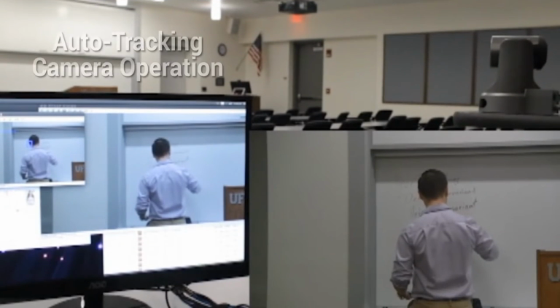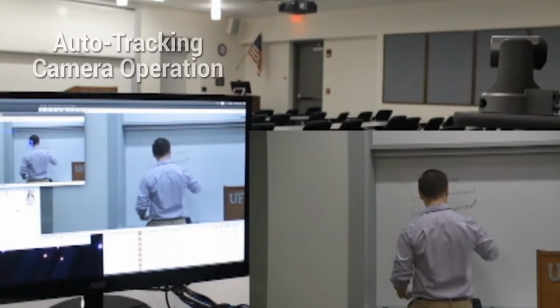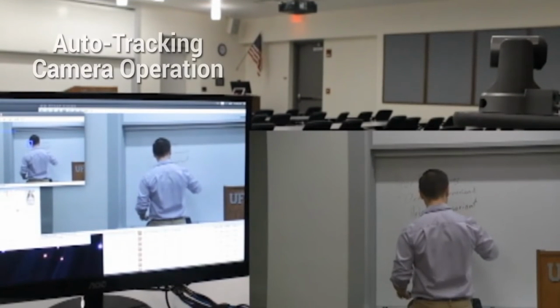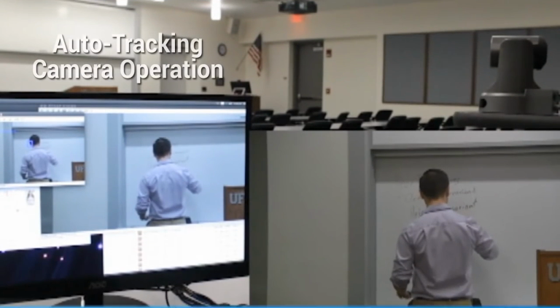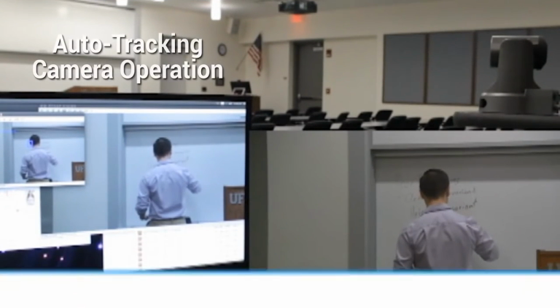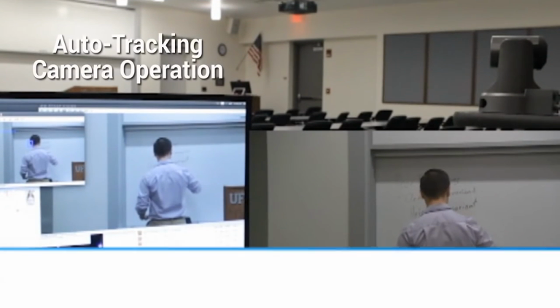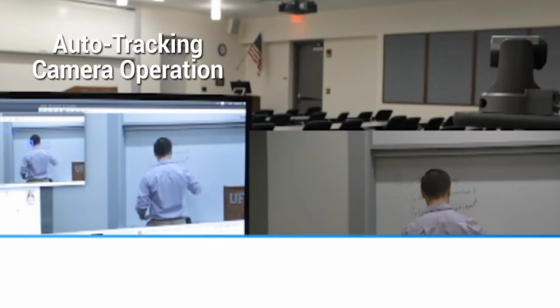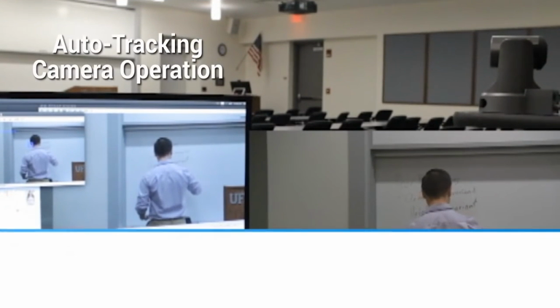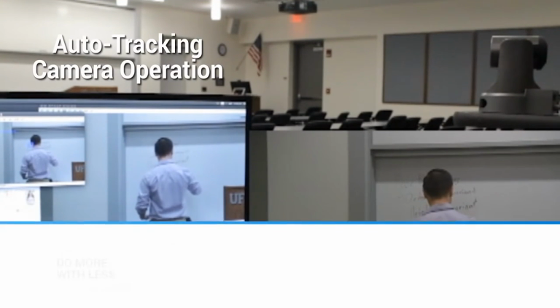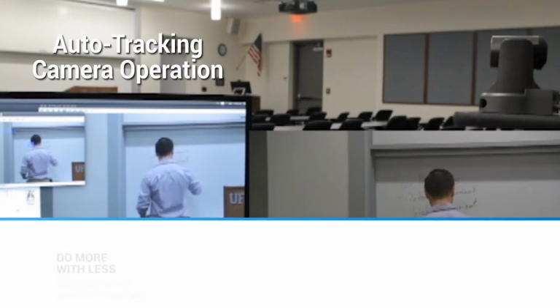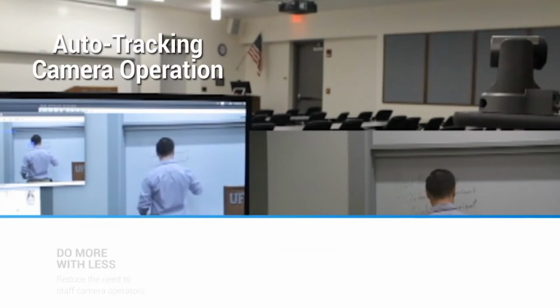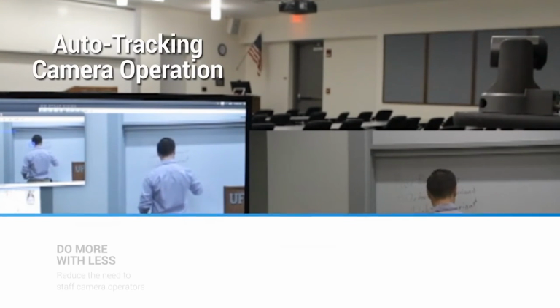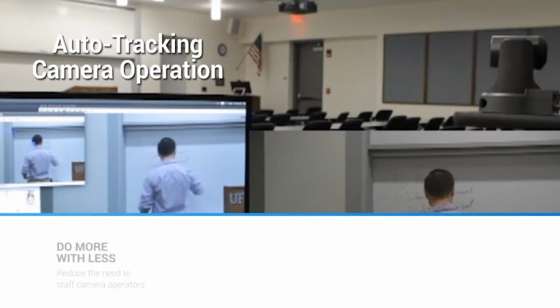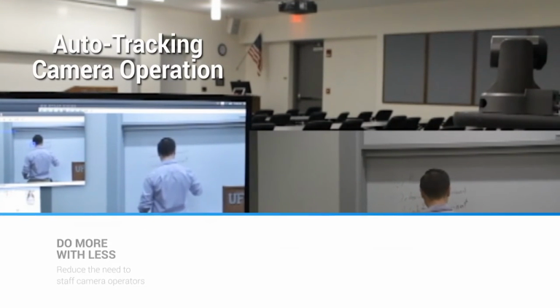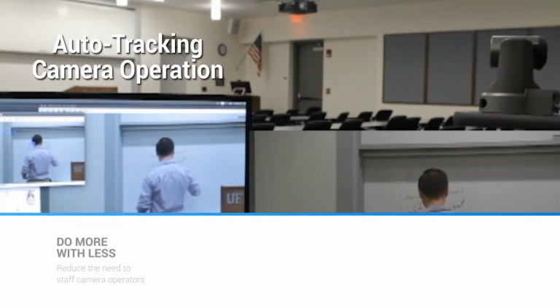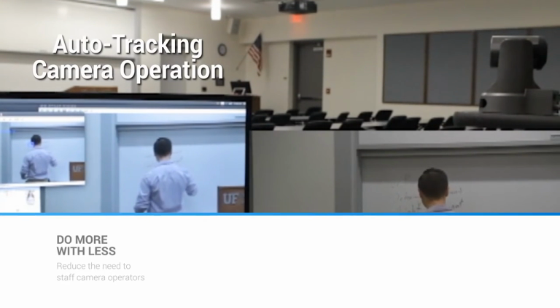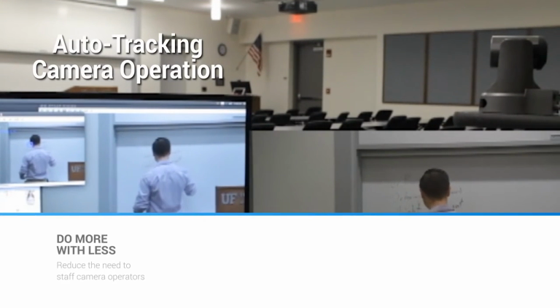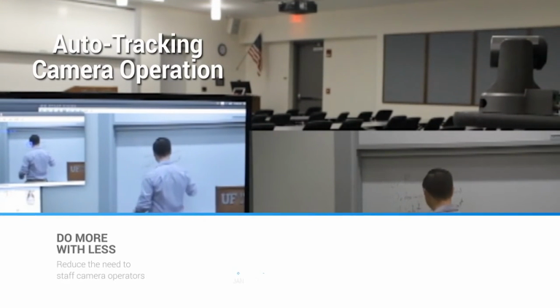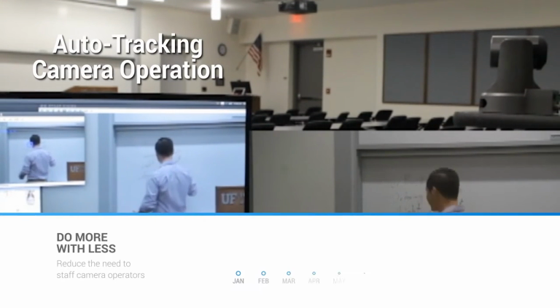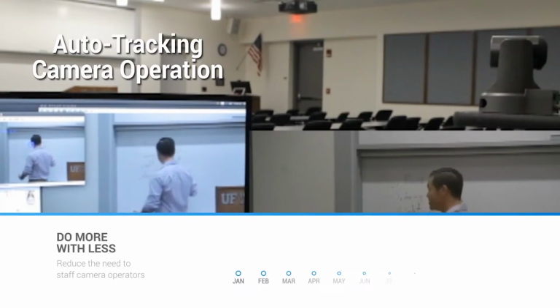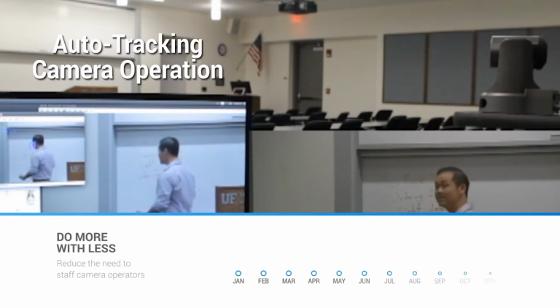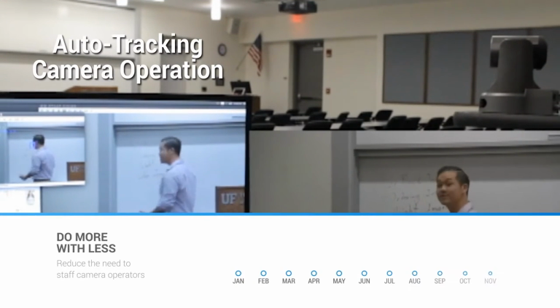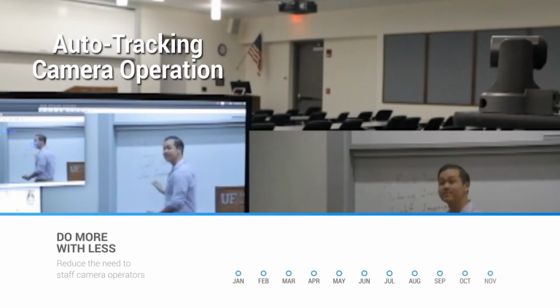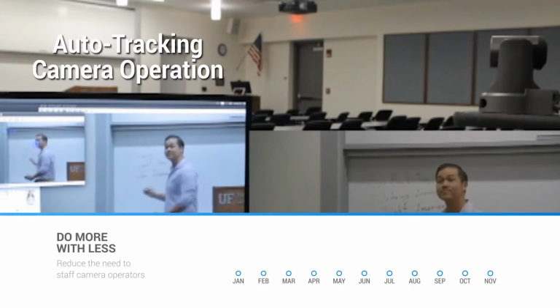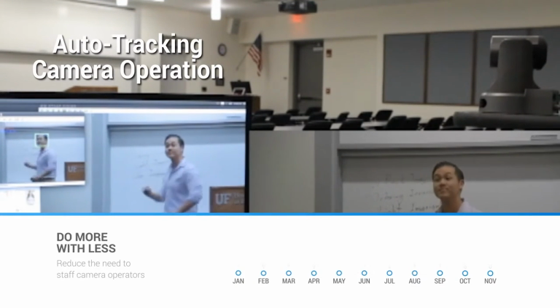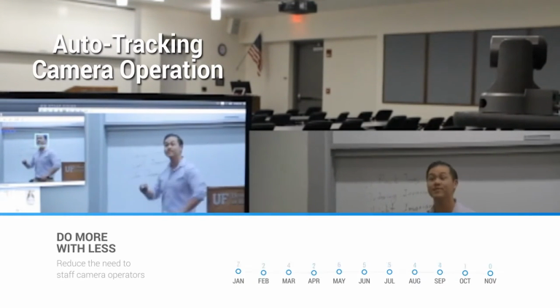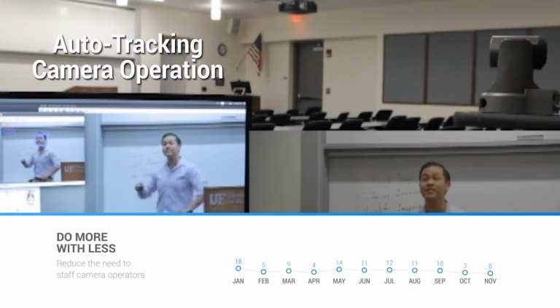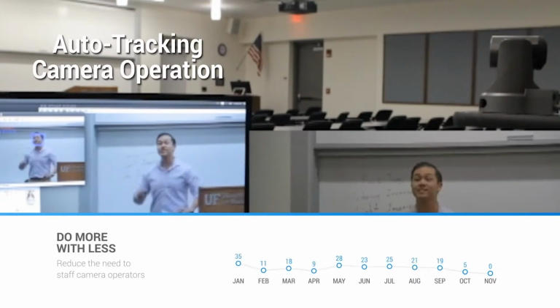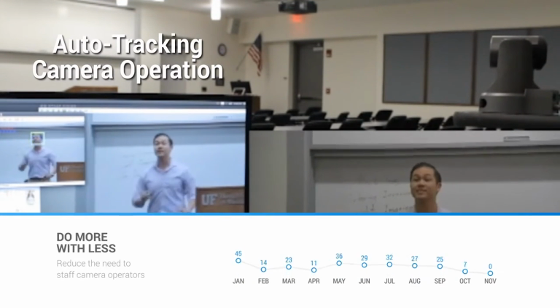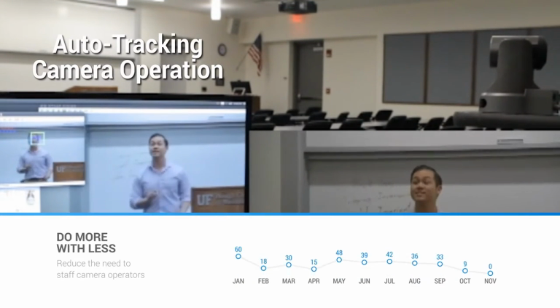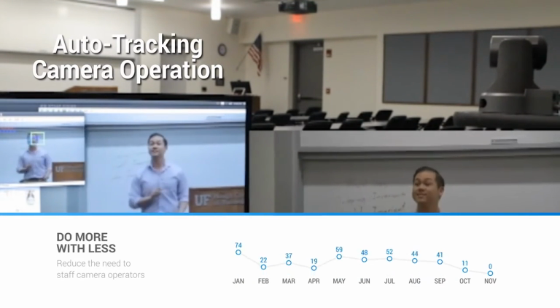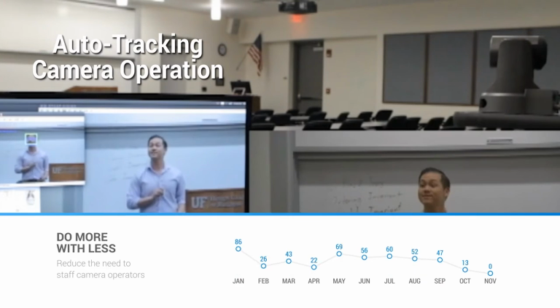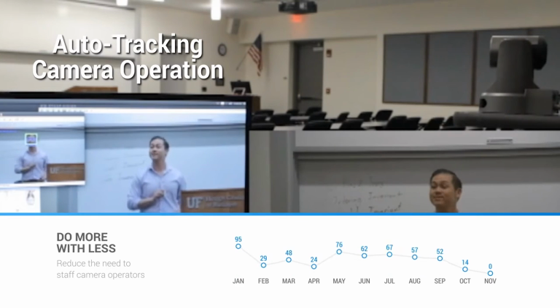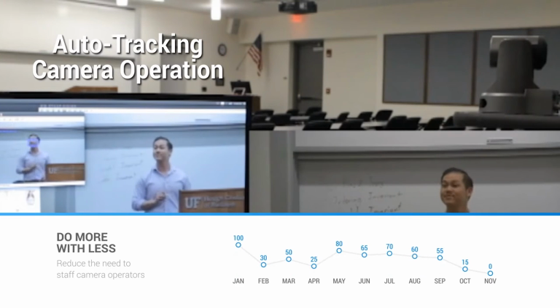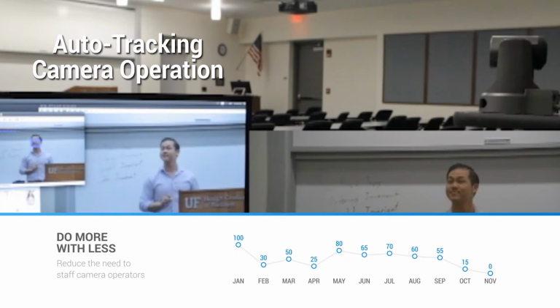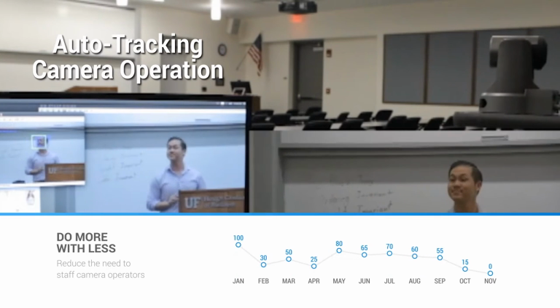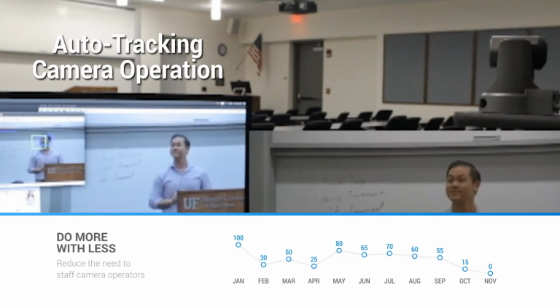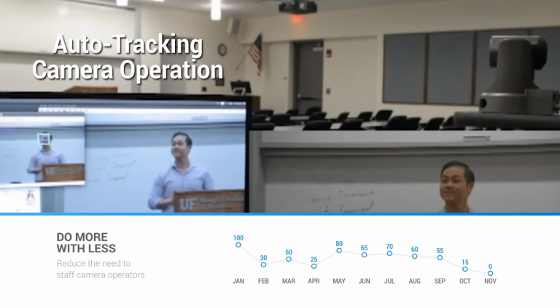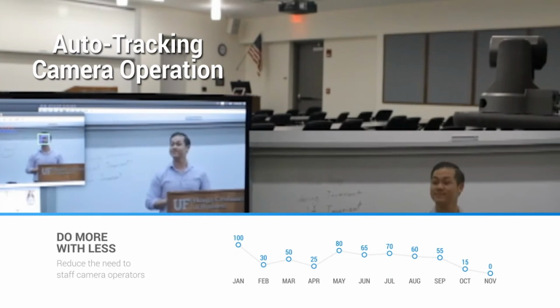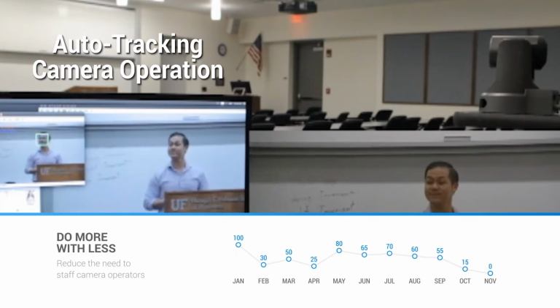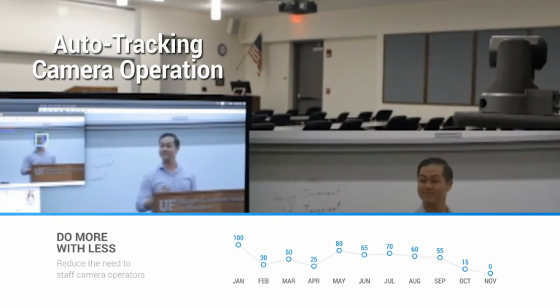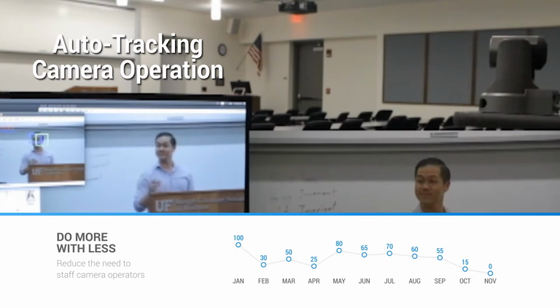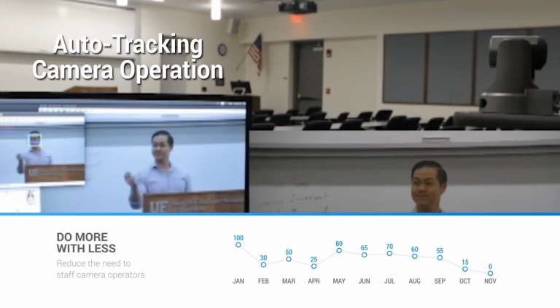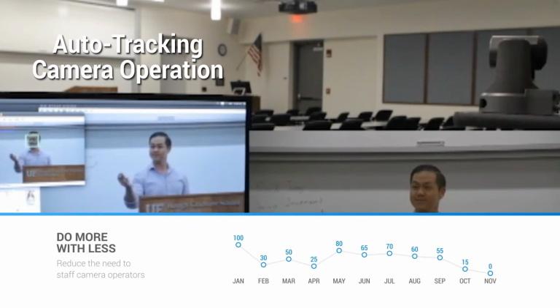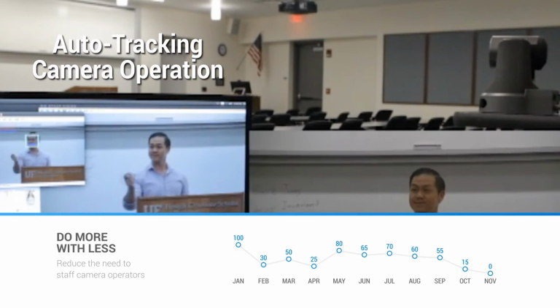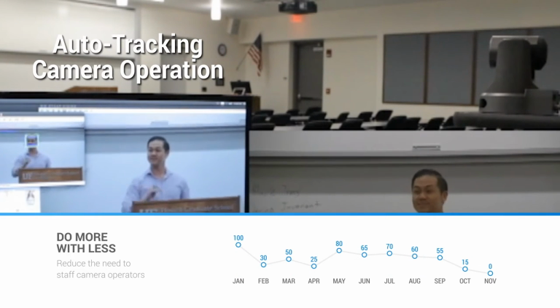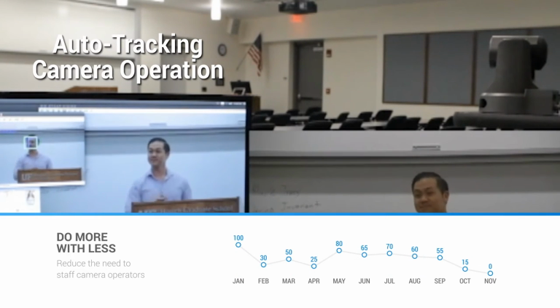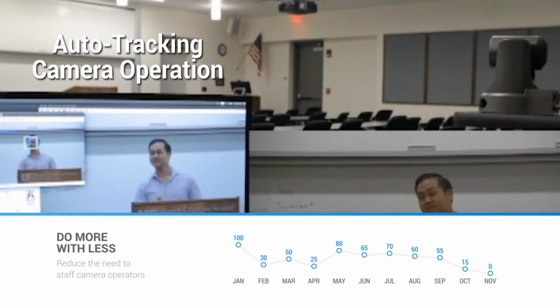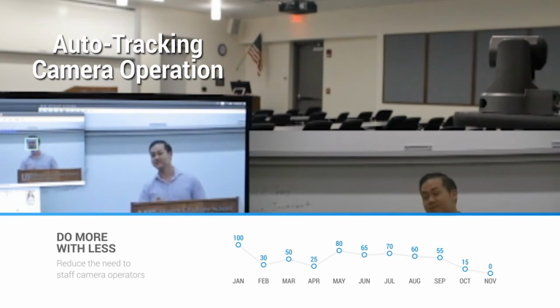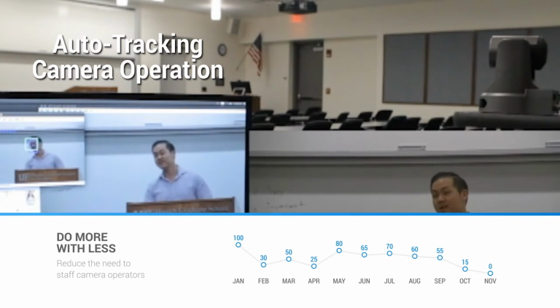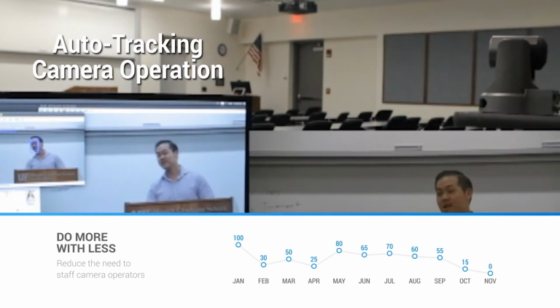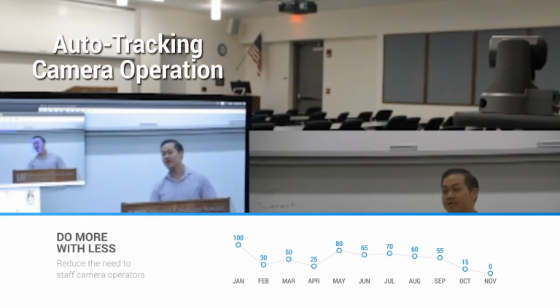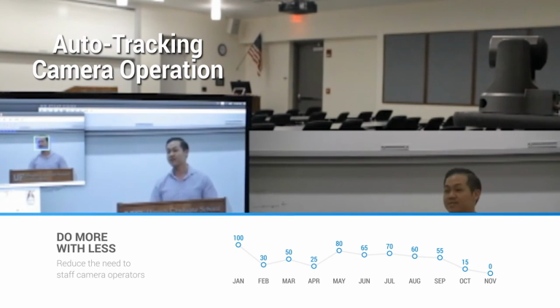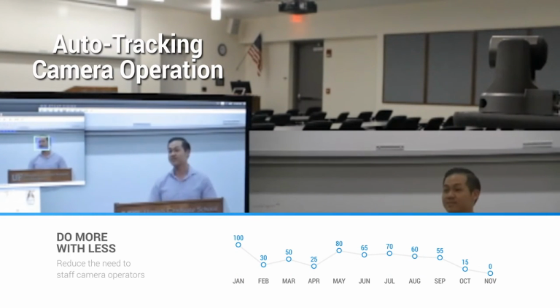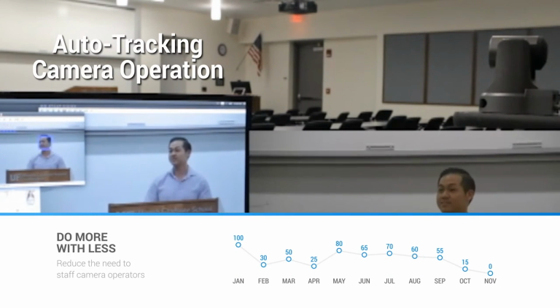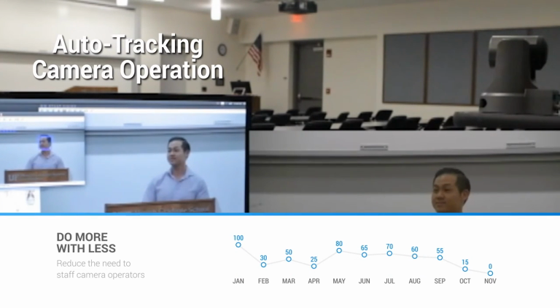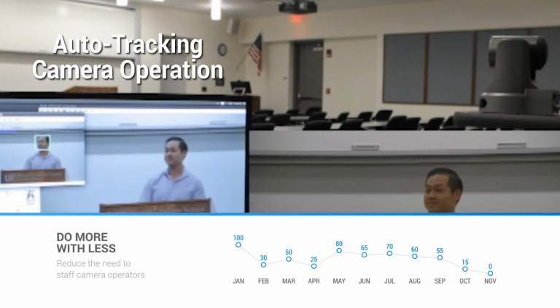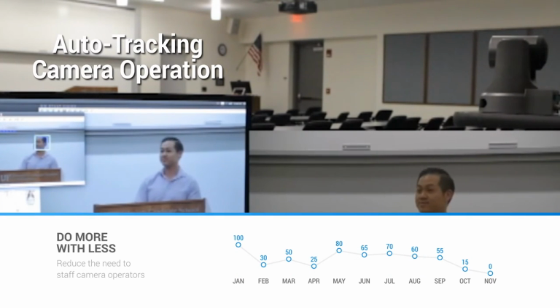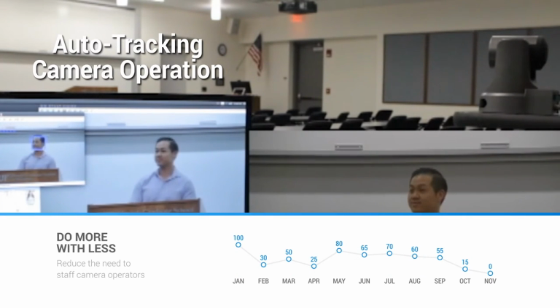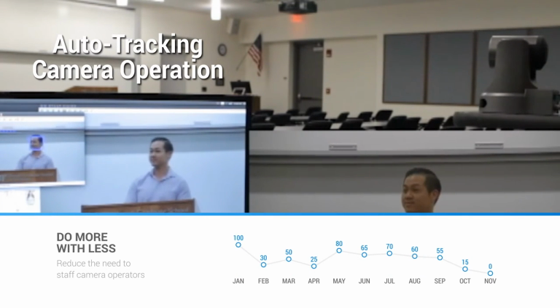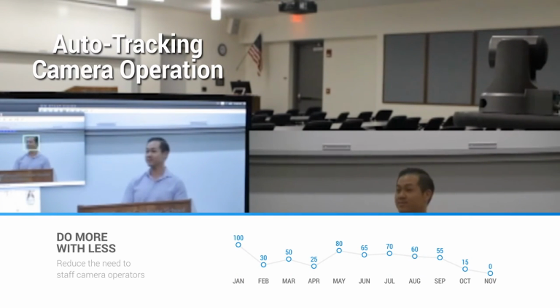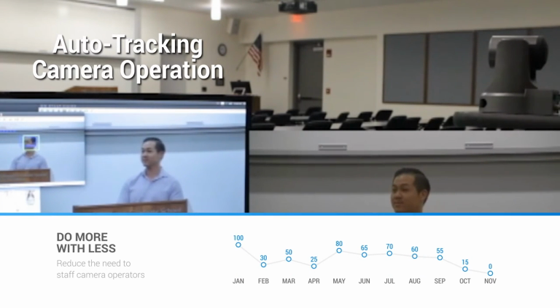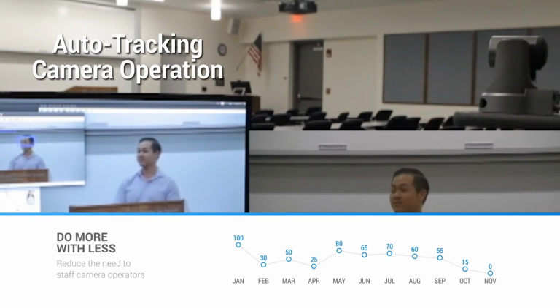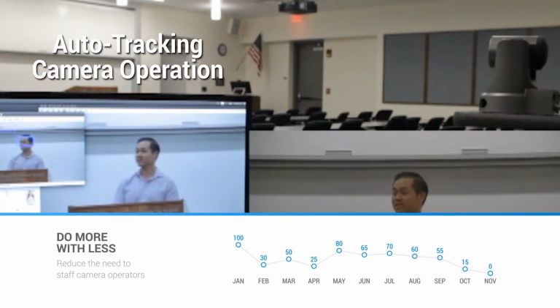PTZOptics' new auto-tracking camera solution allows you to do more with less, further reducing the need to staff camera operators.